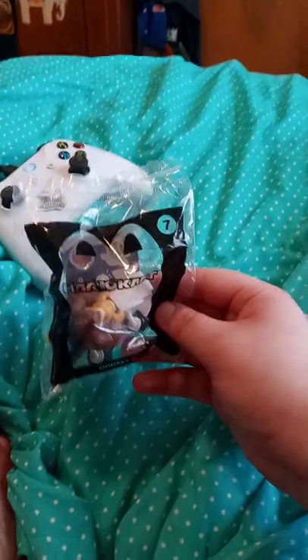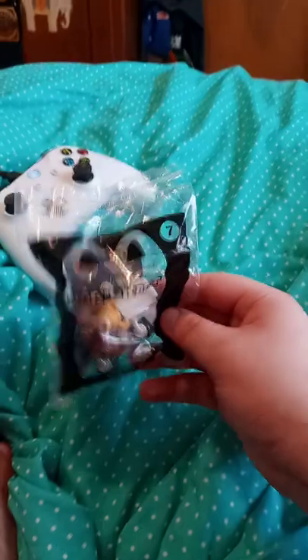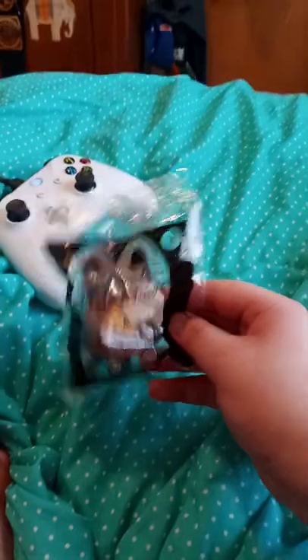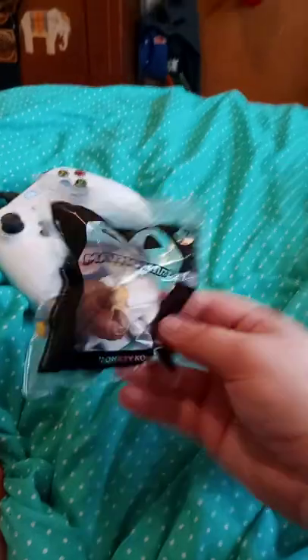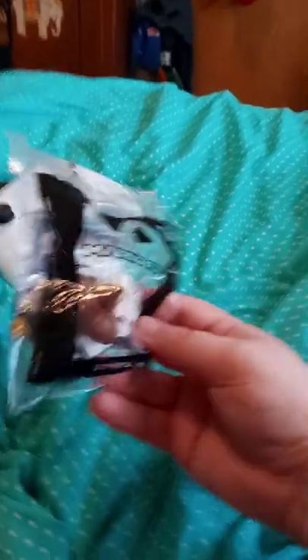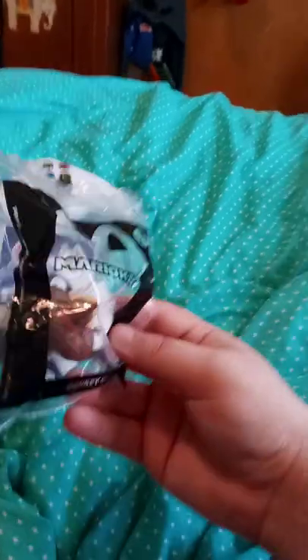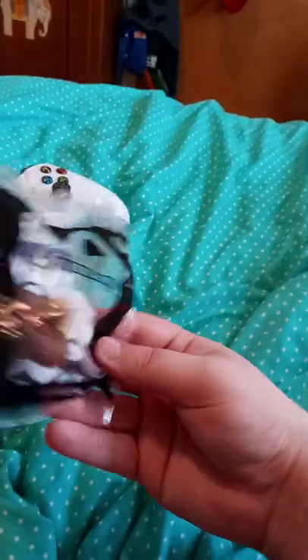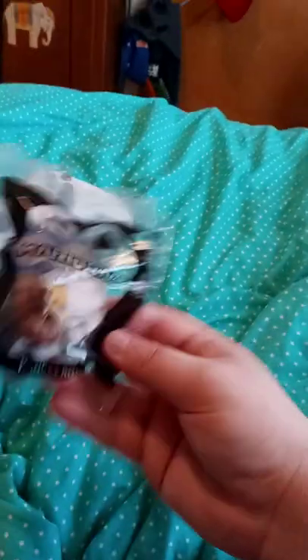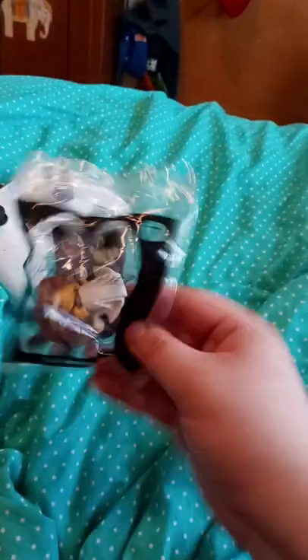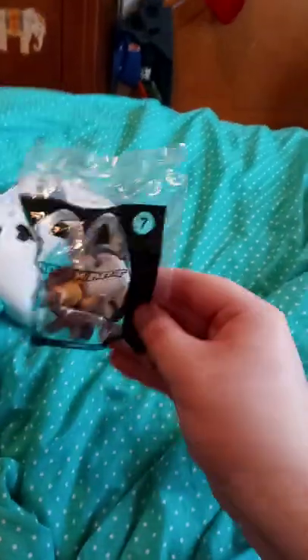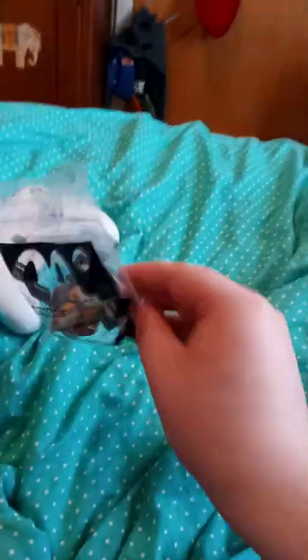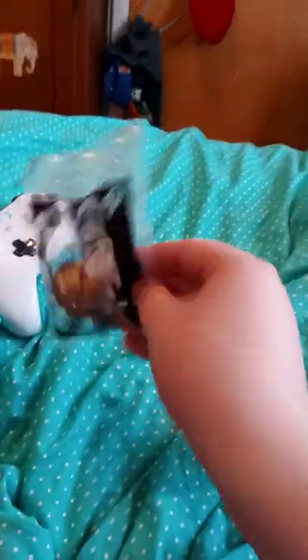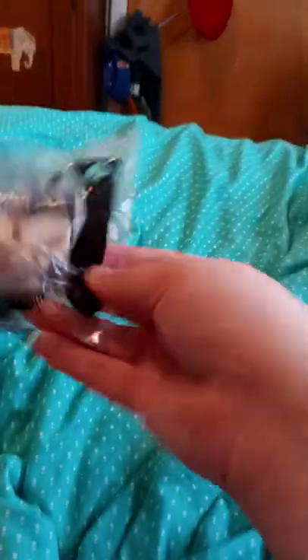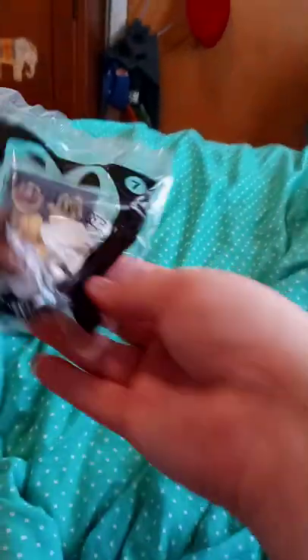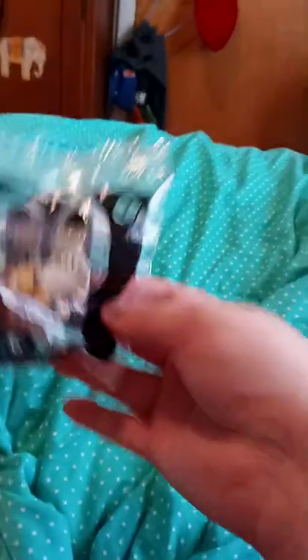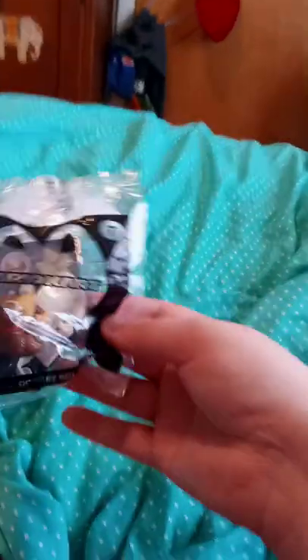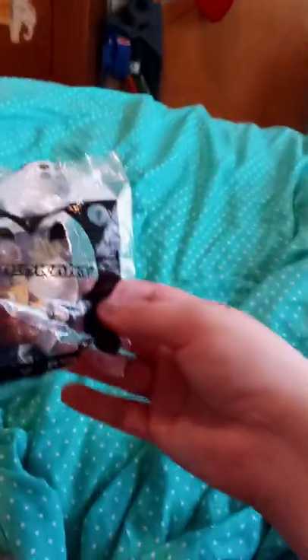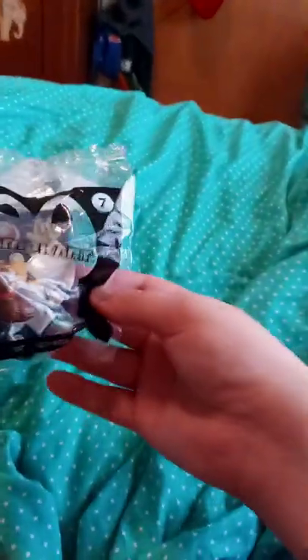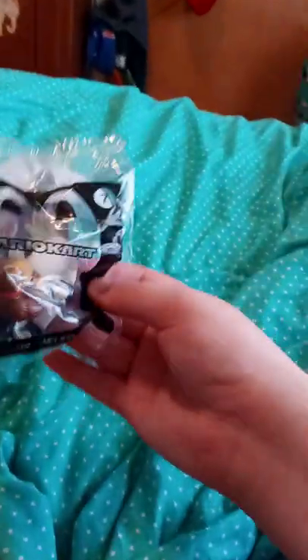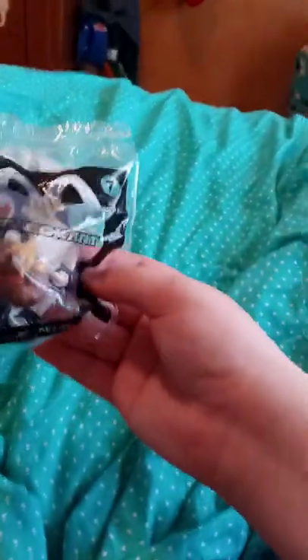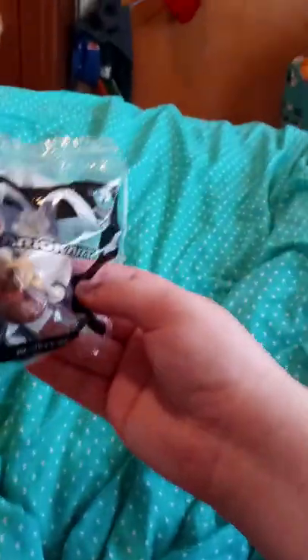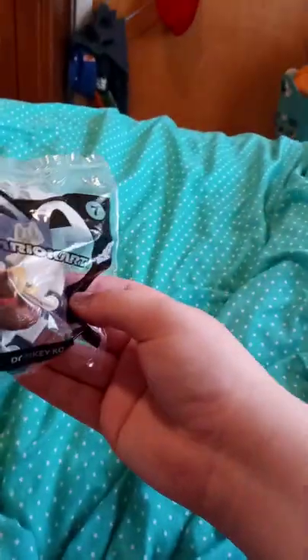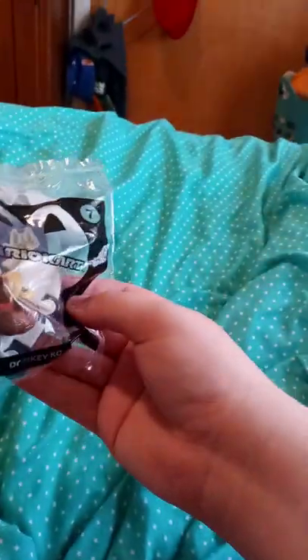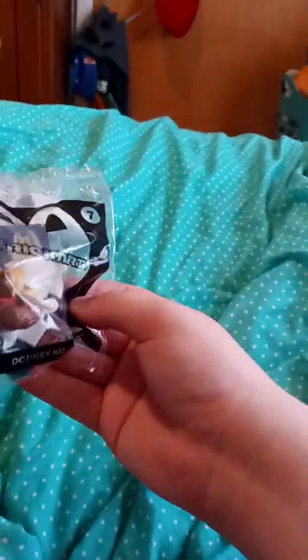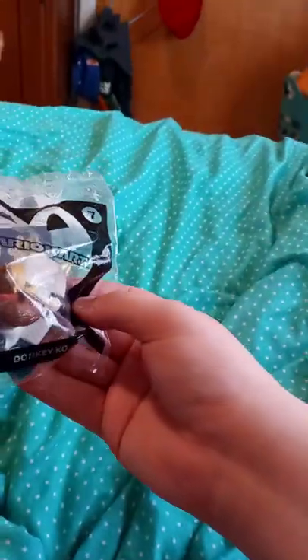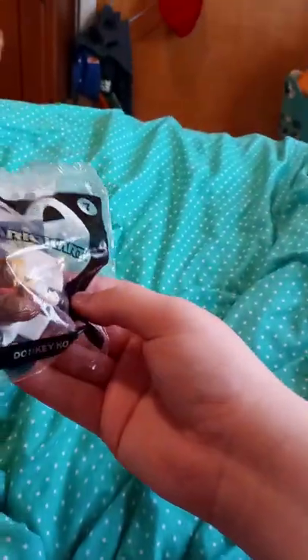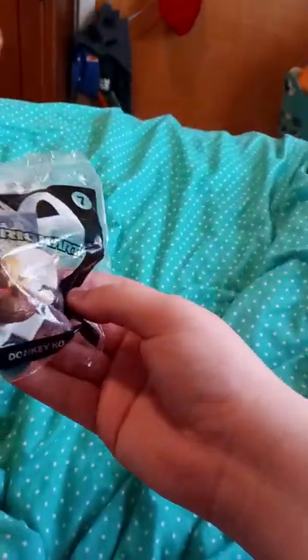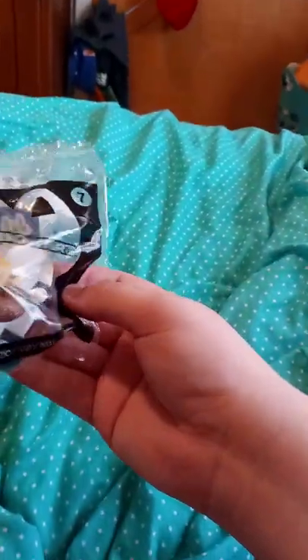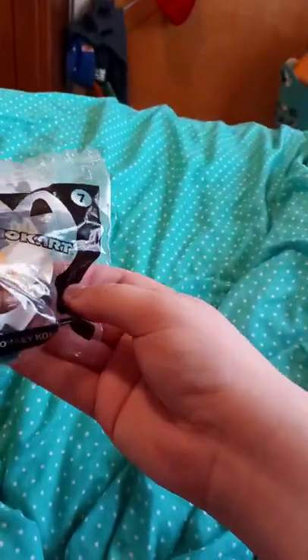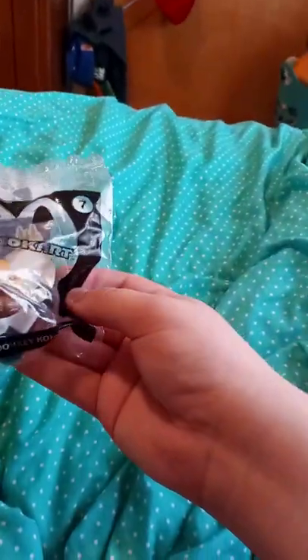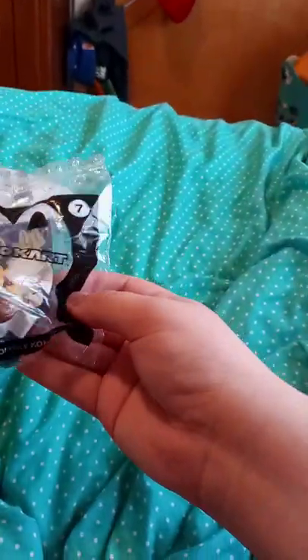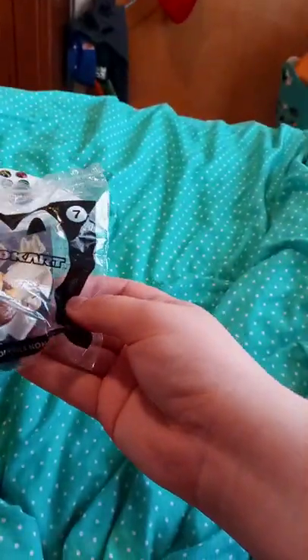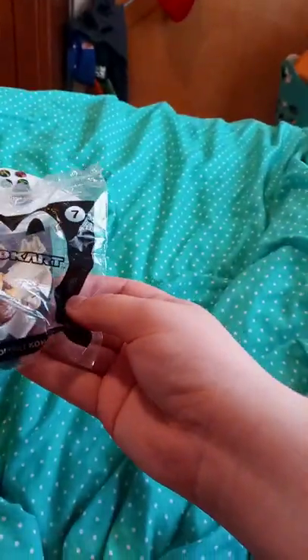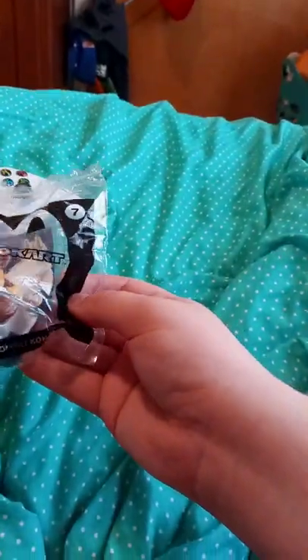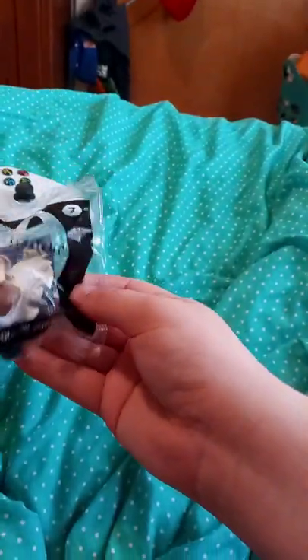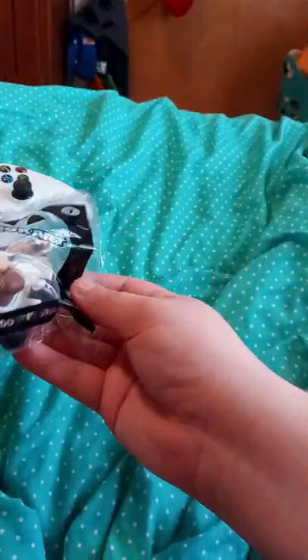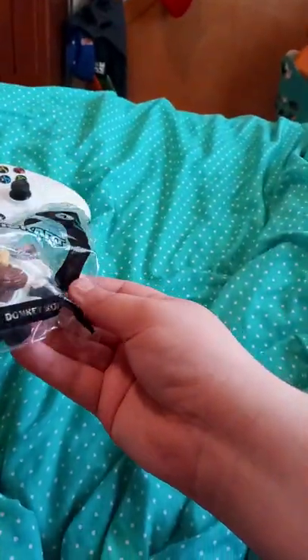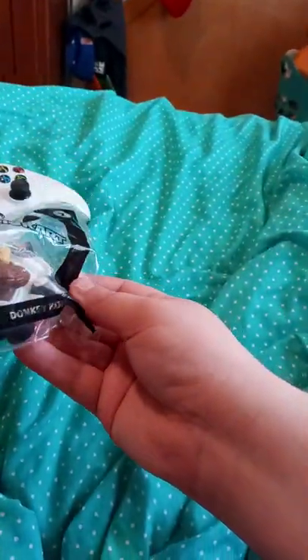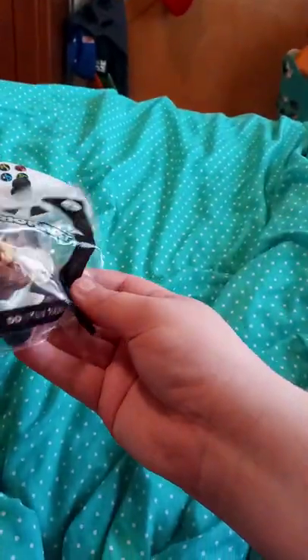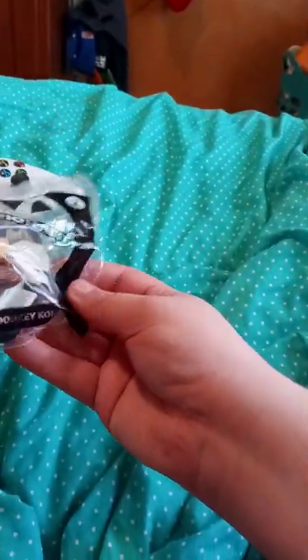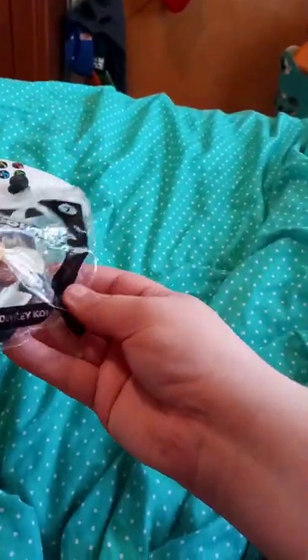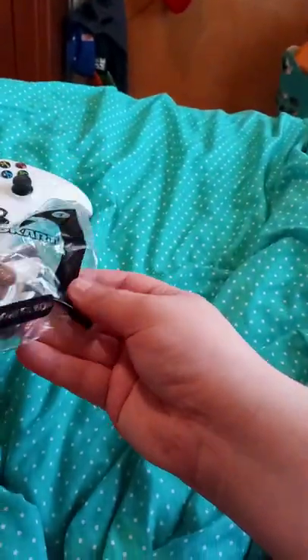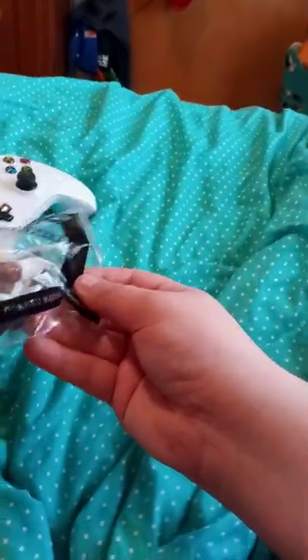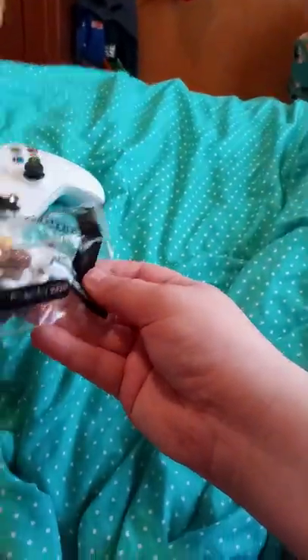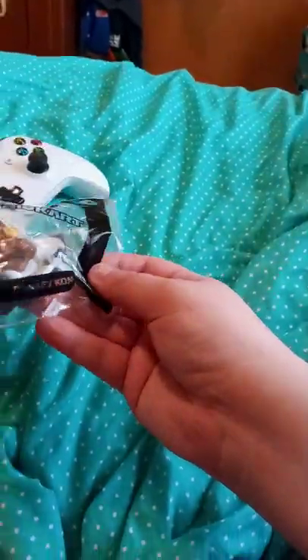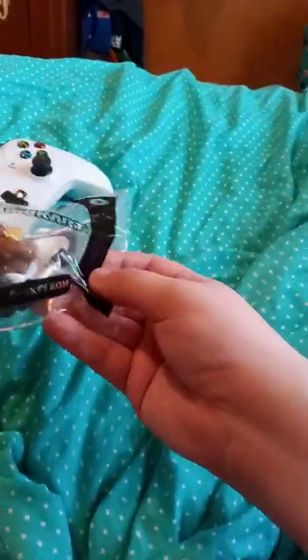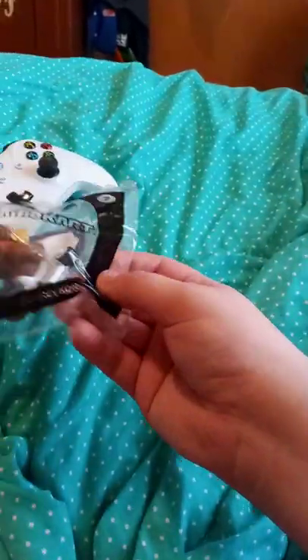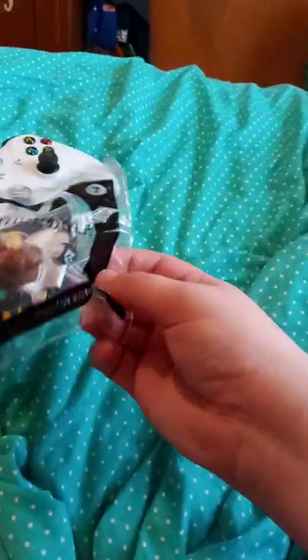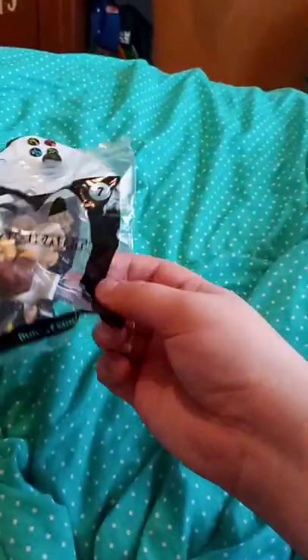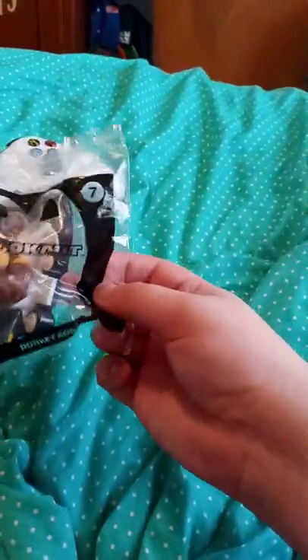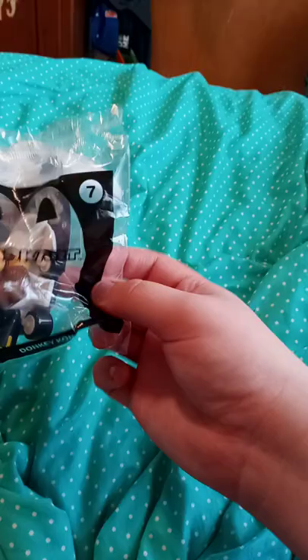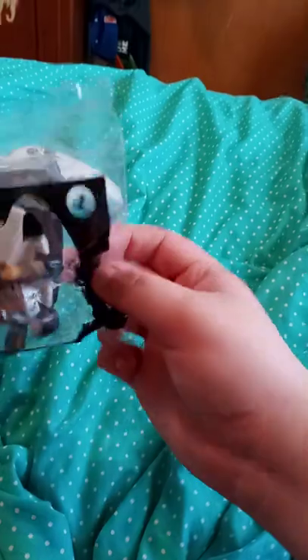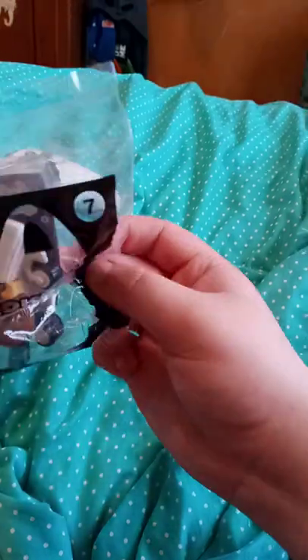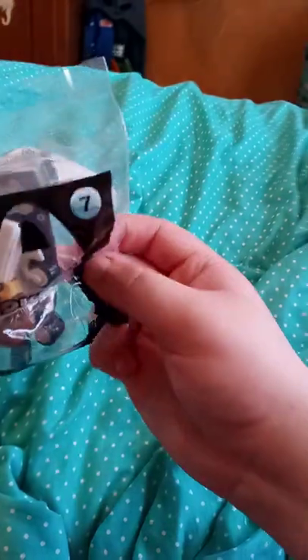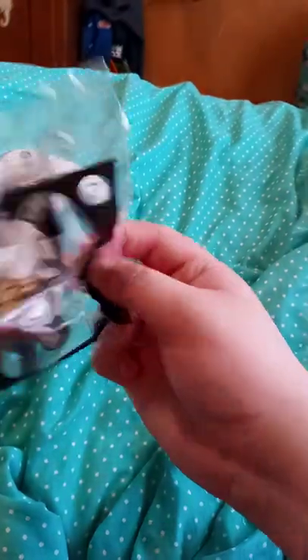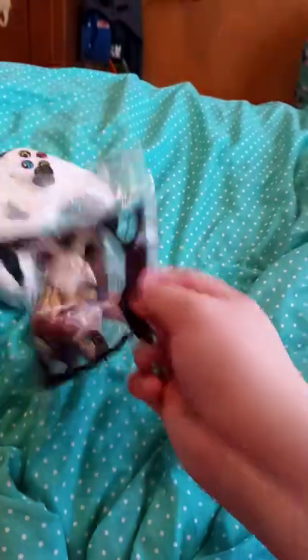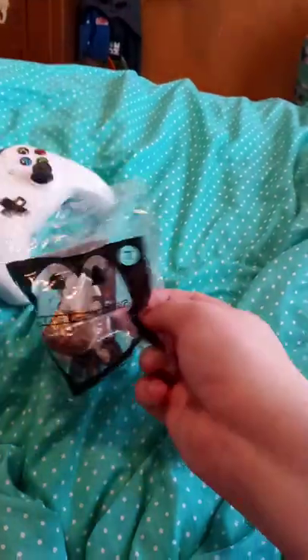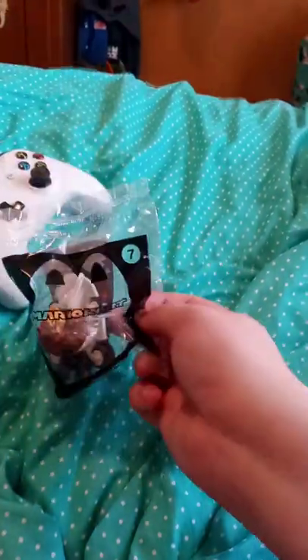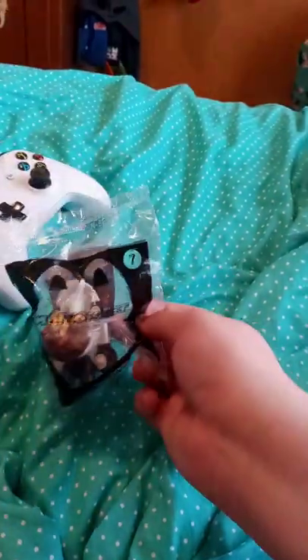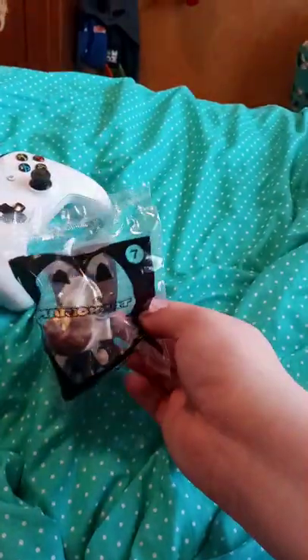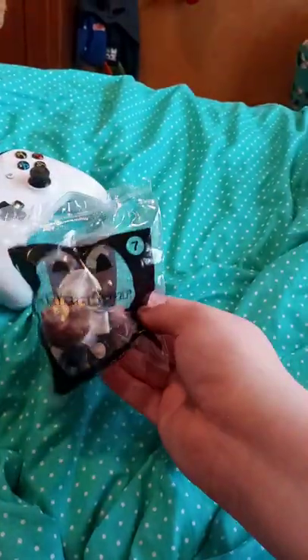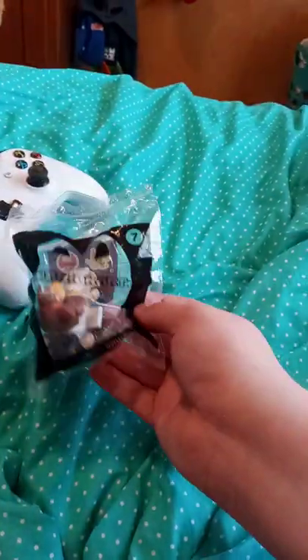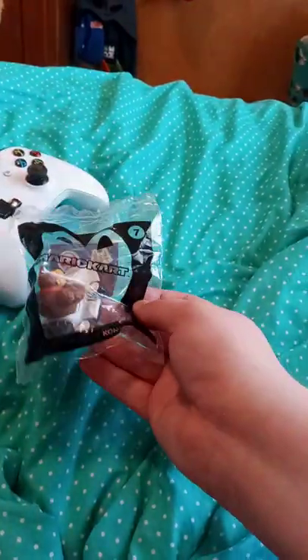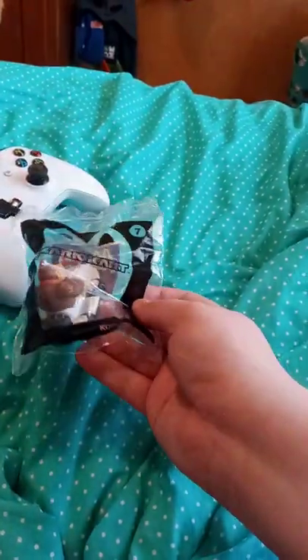Hola! Hello everybody, Brent Messy here. I am back with another unboxing. We got number 7, Donkey Kong.